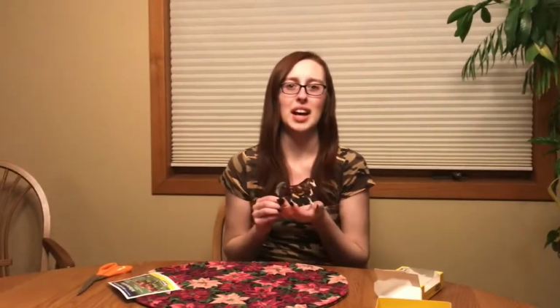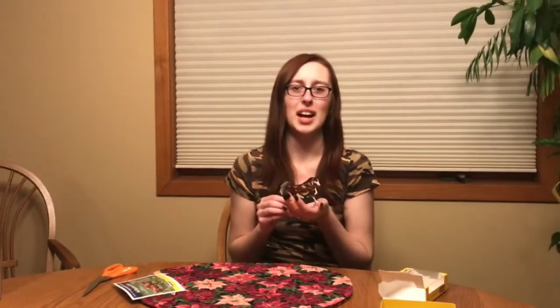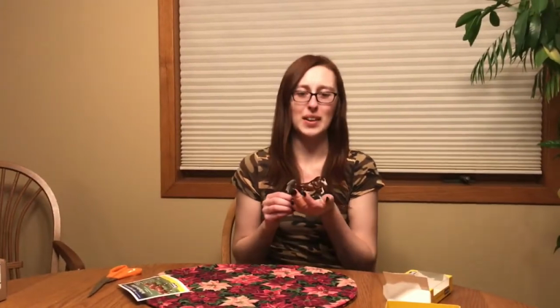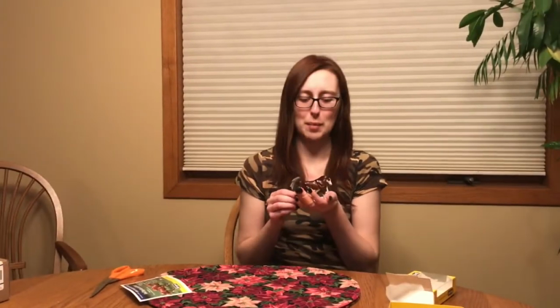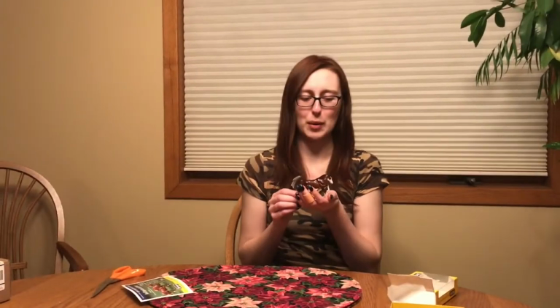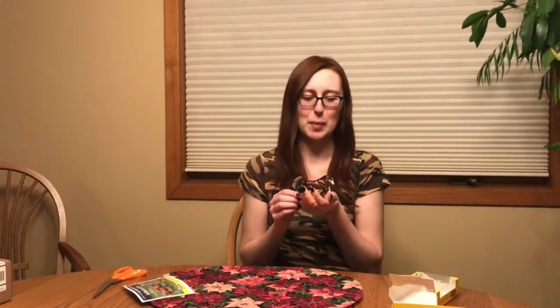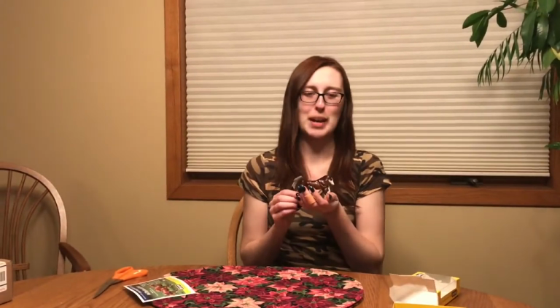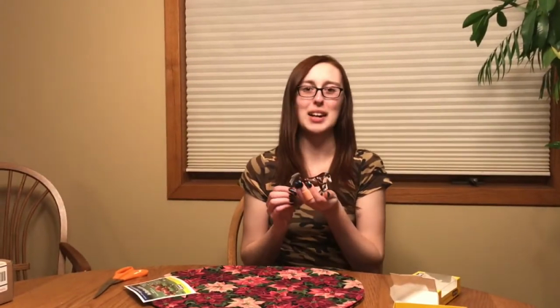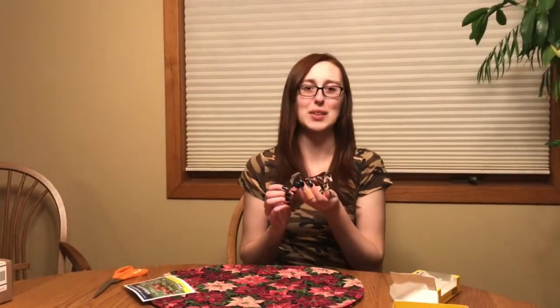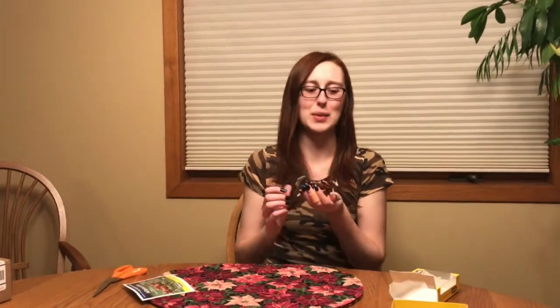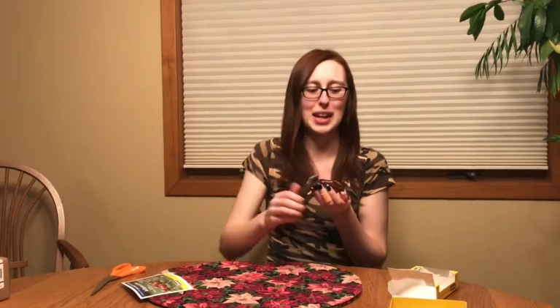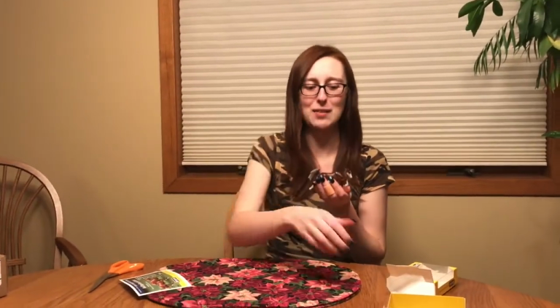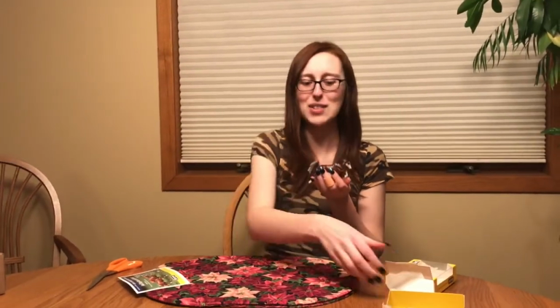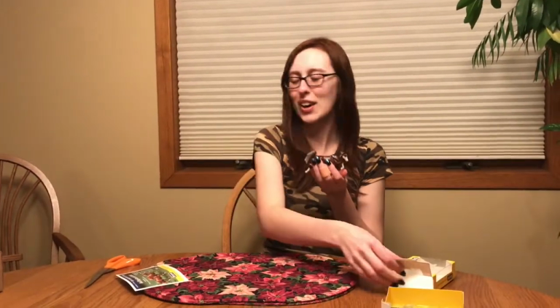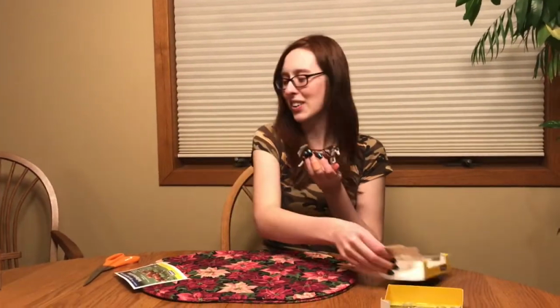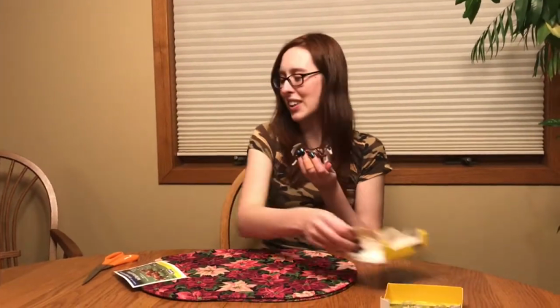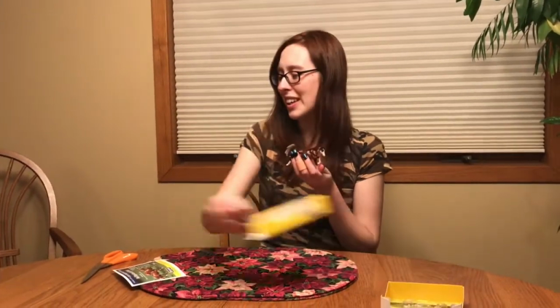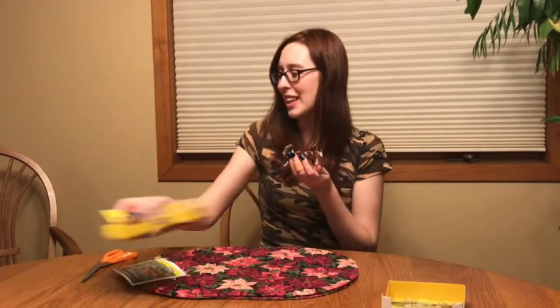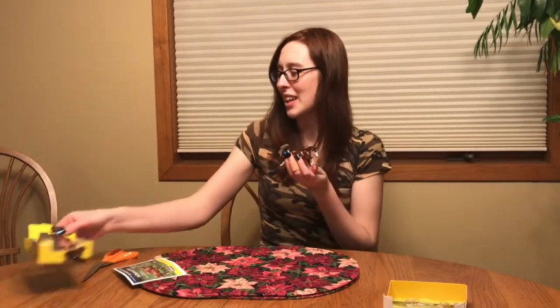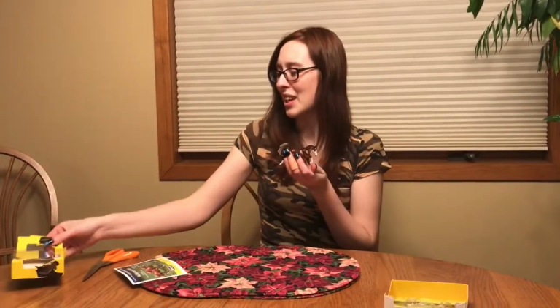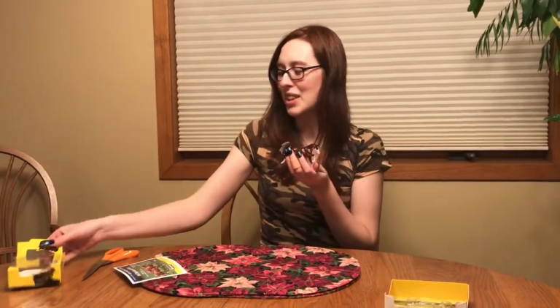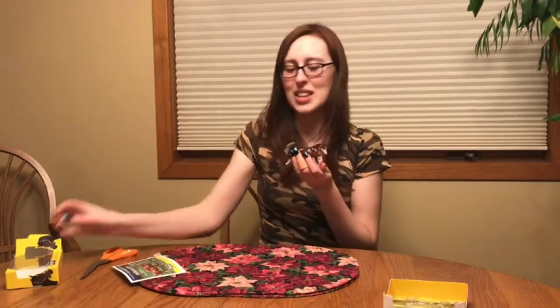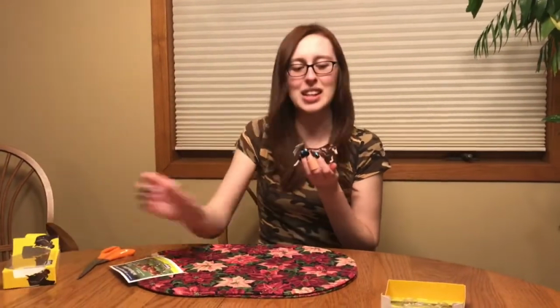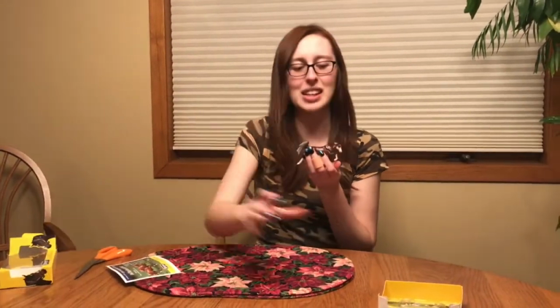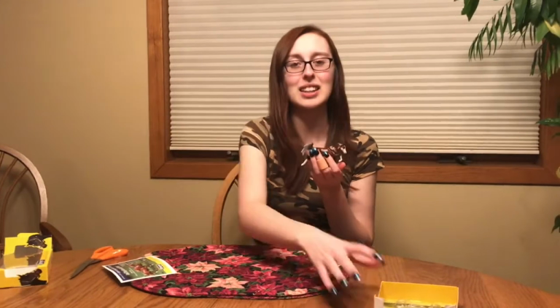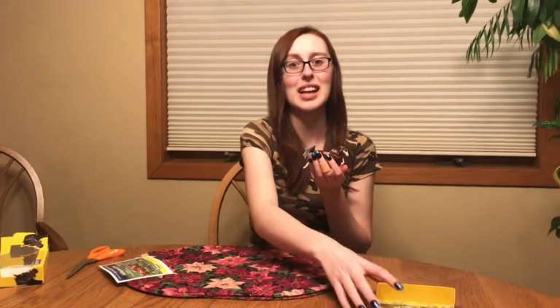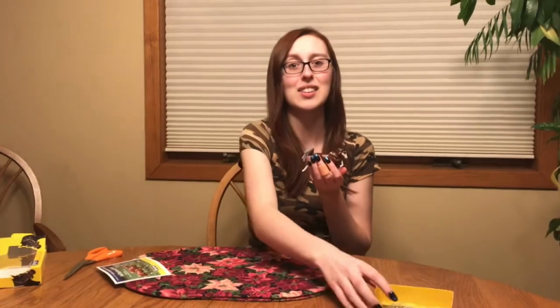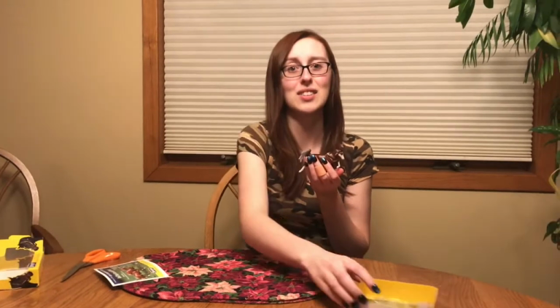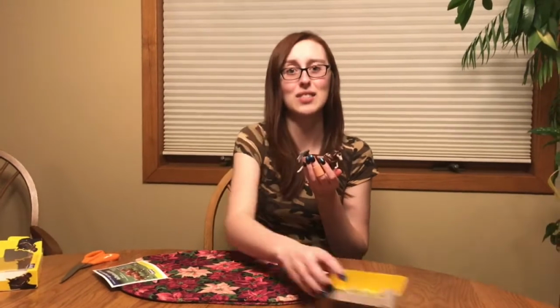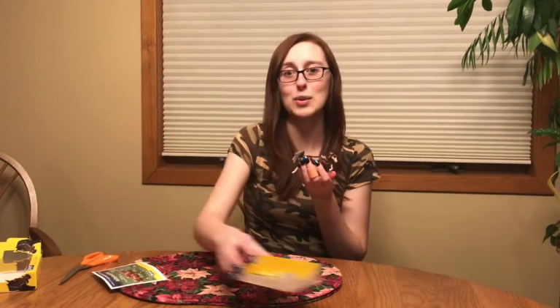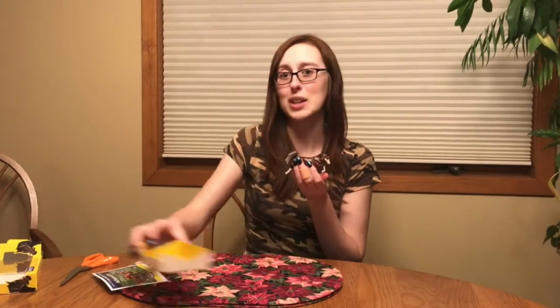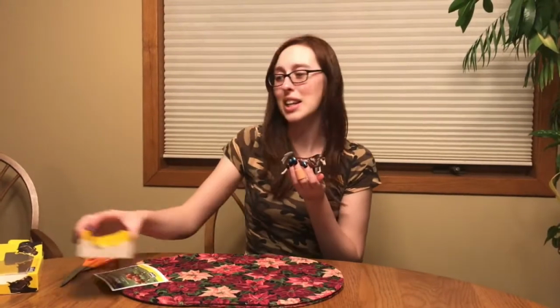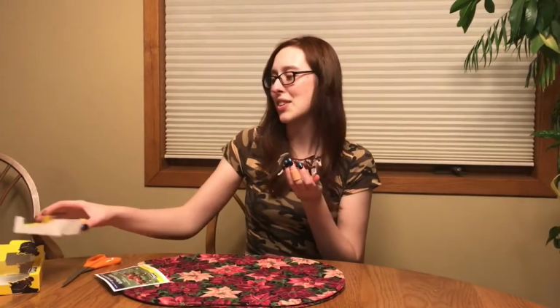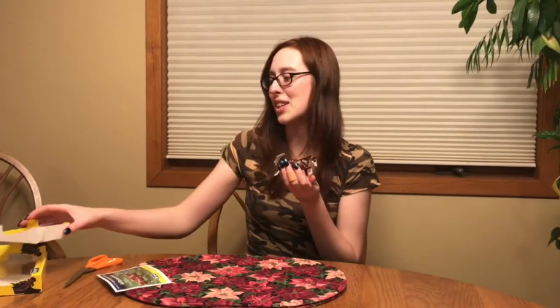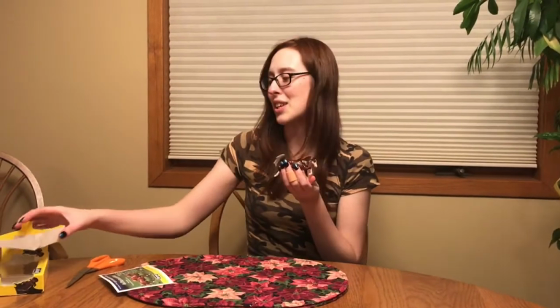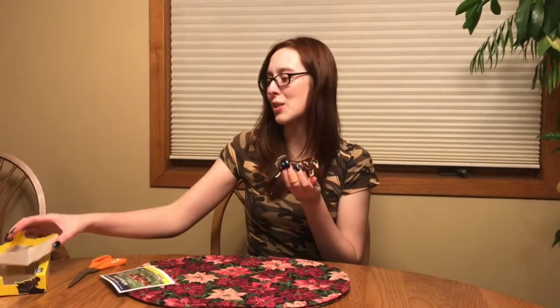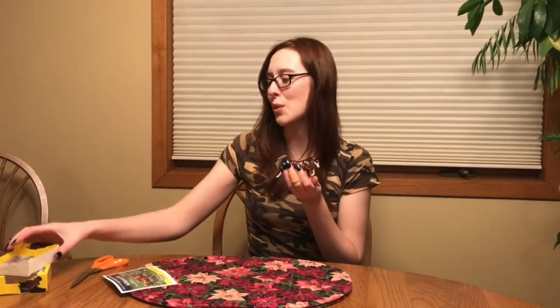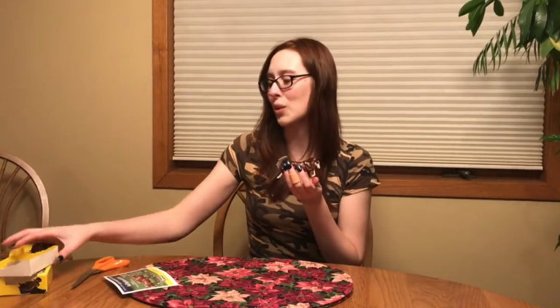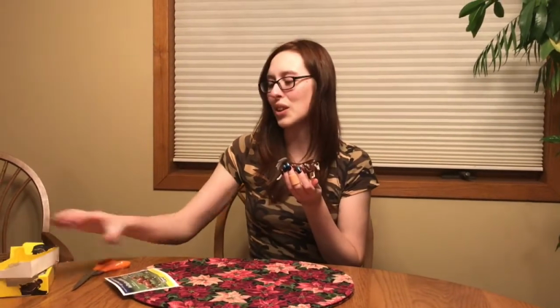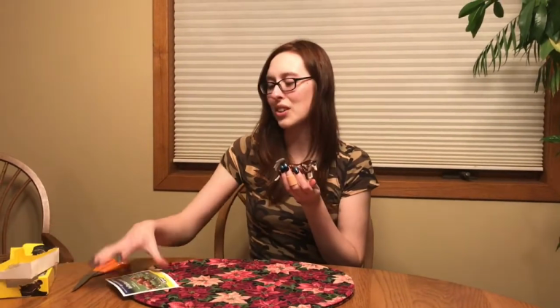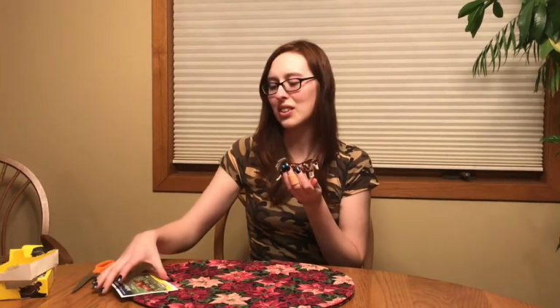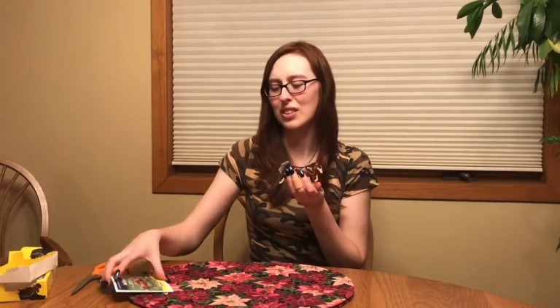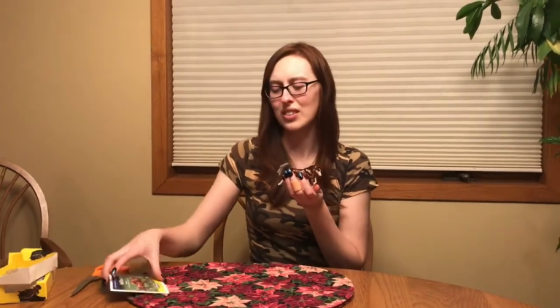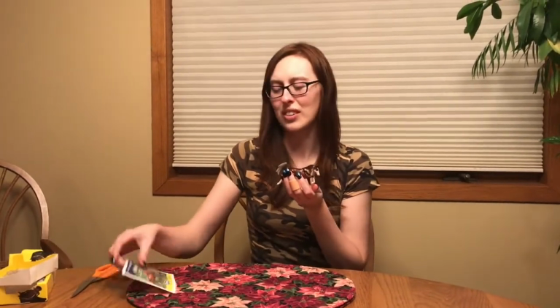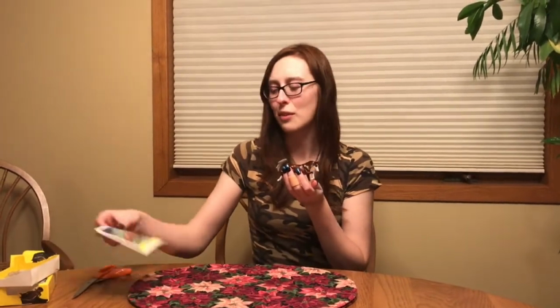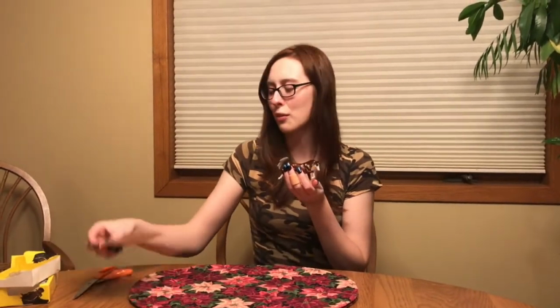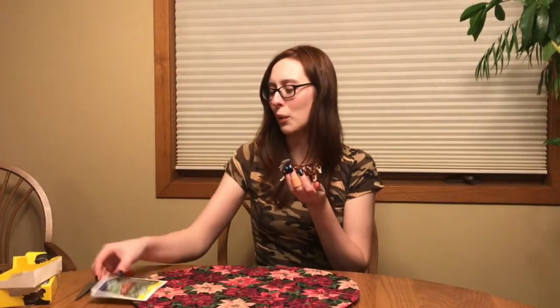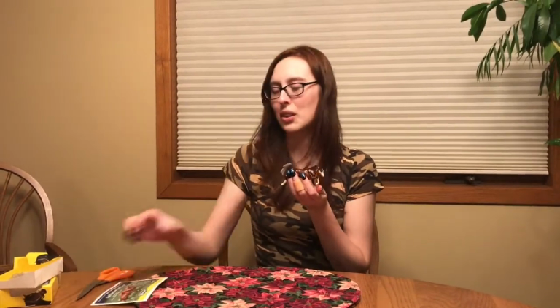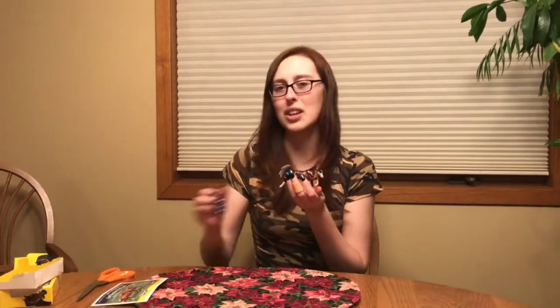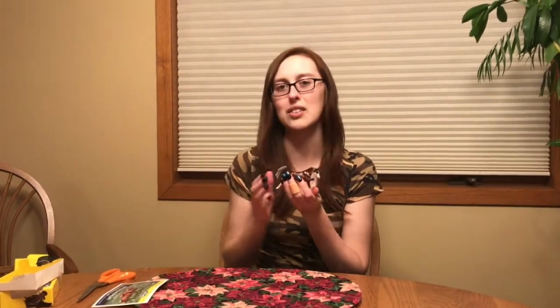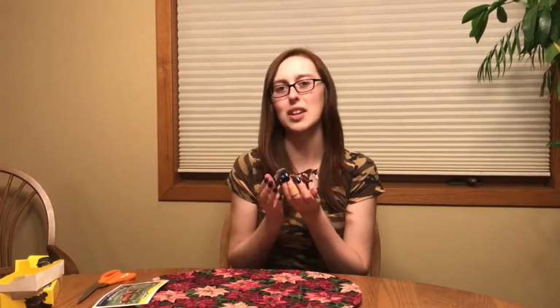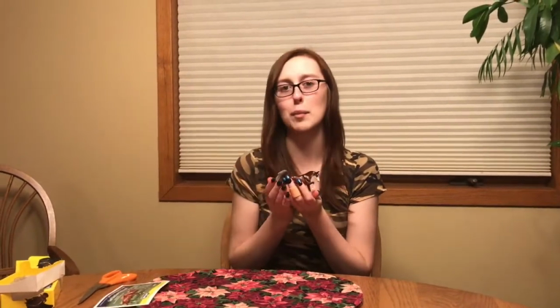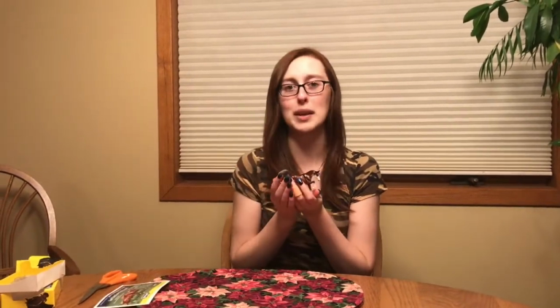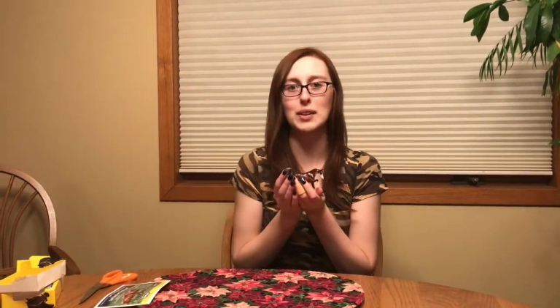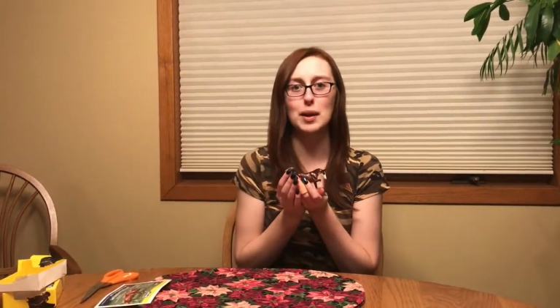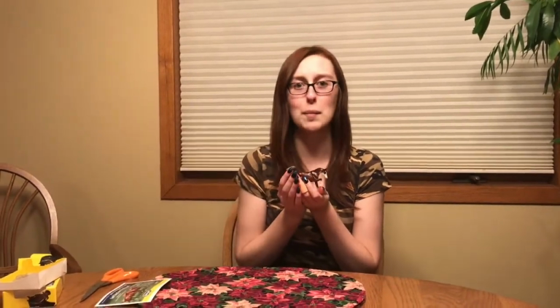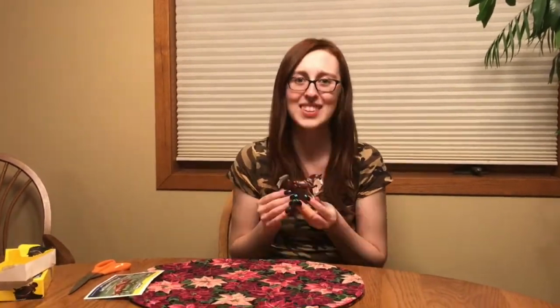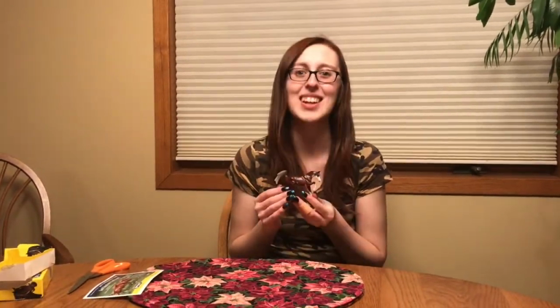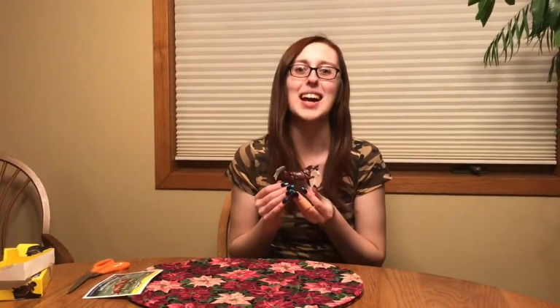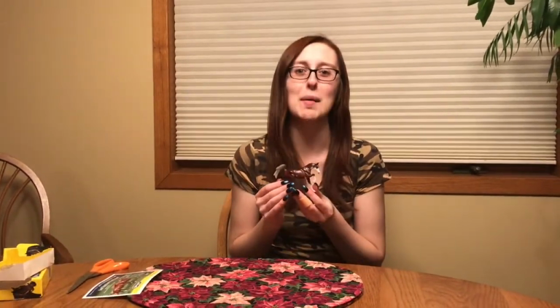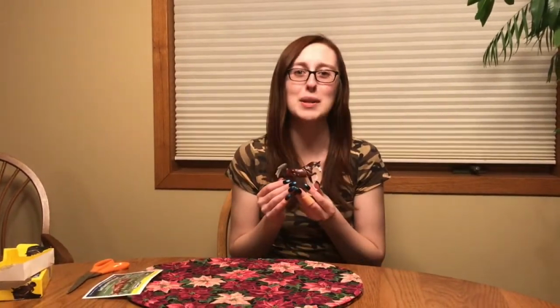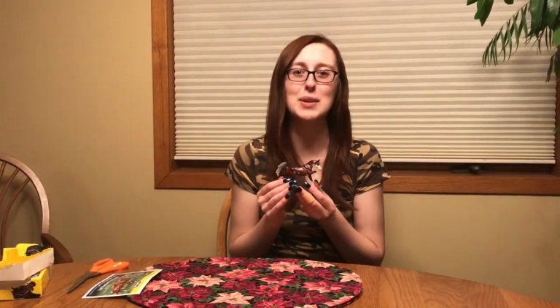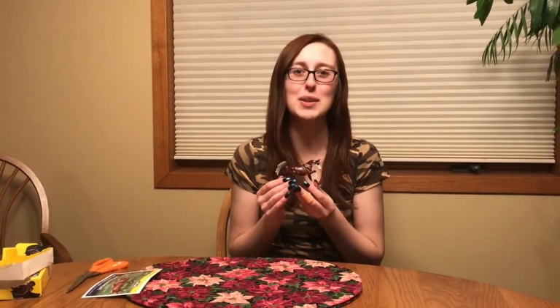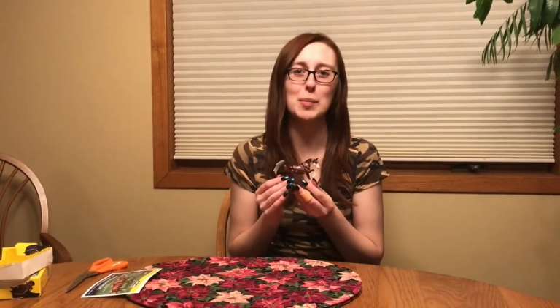Alright, Pony Pals, we have Darley — the last of the 2018 new releases for the Stablemate Club.